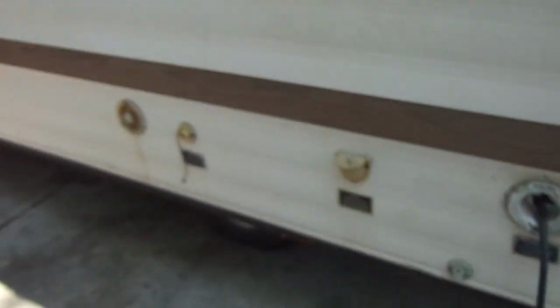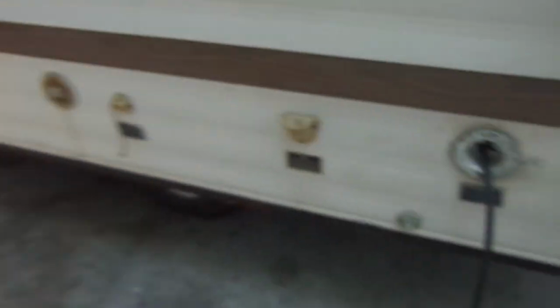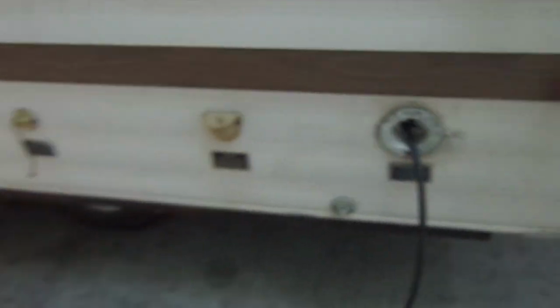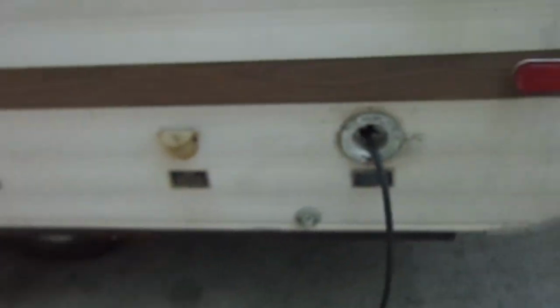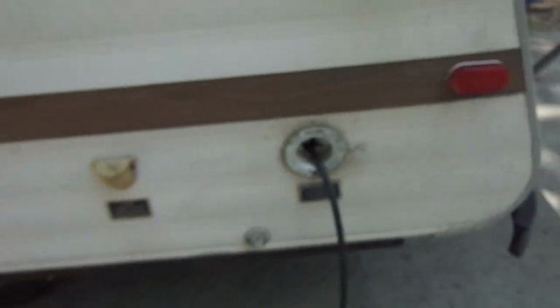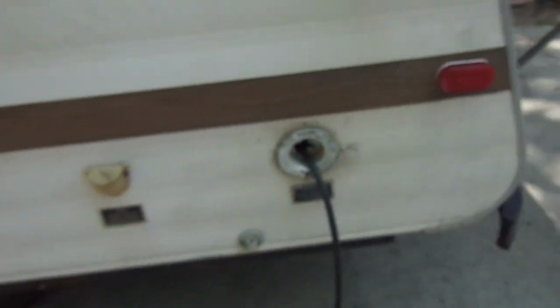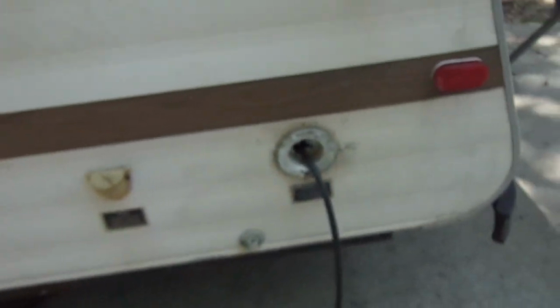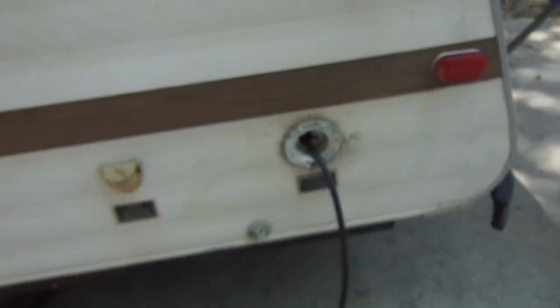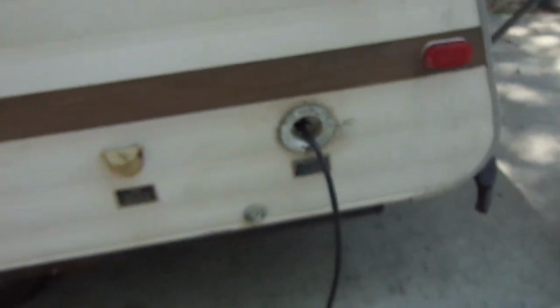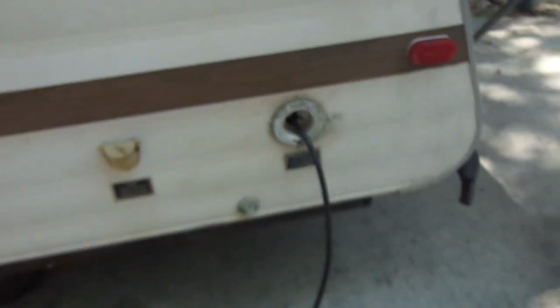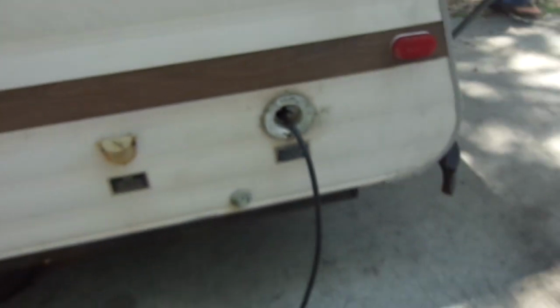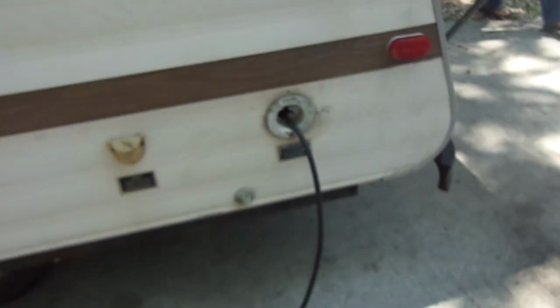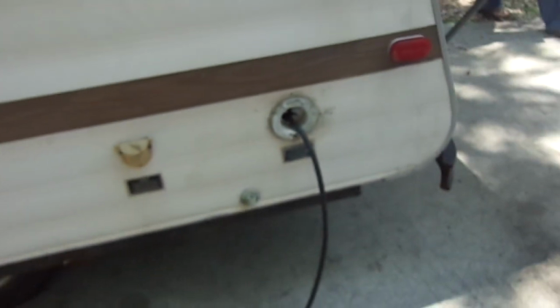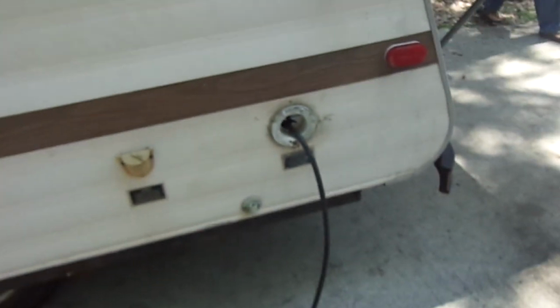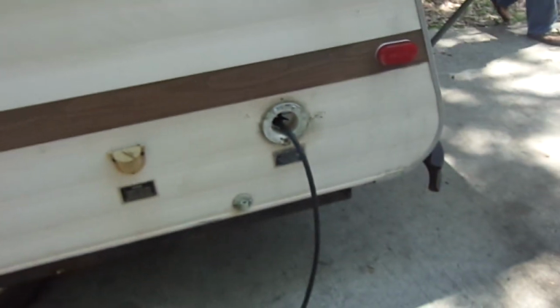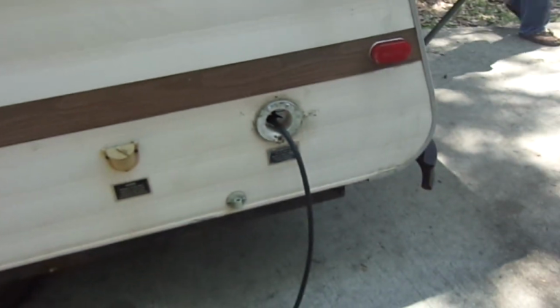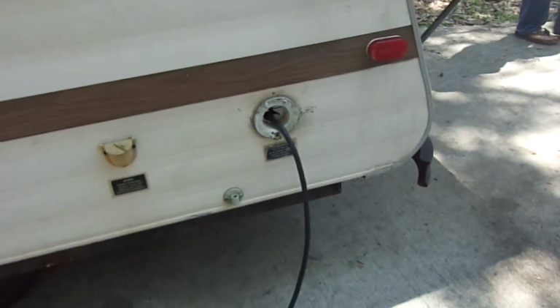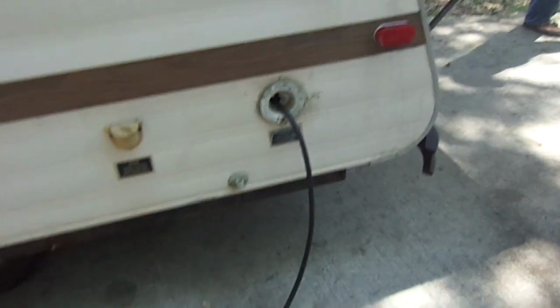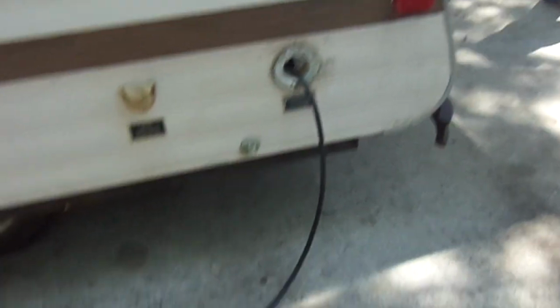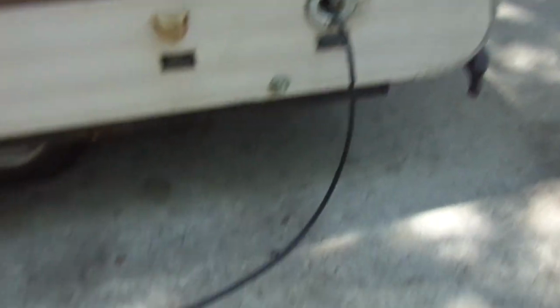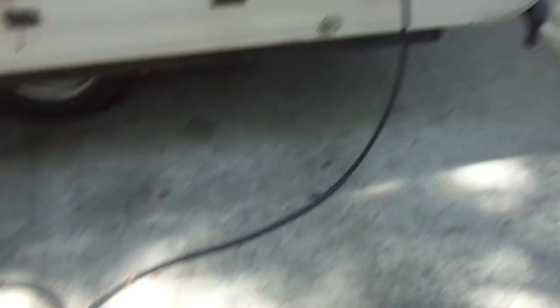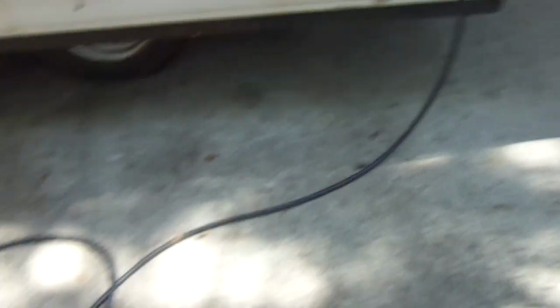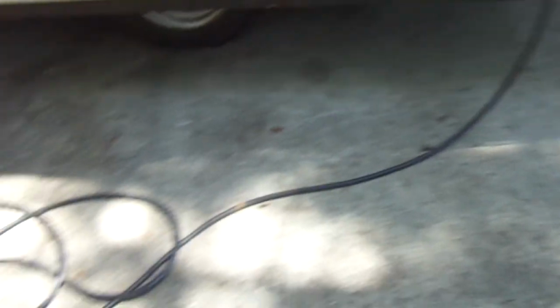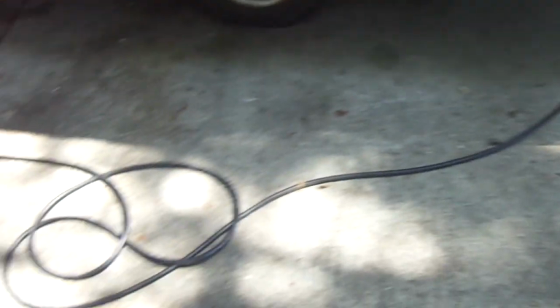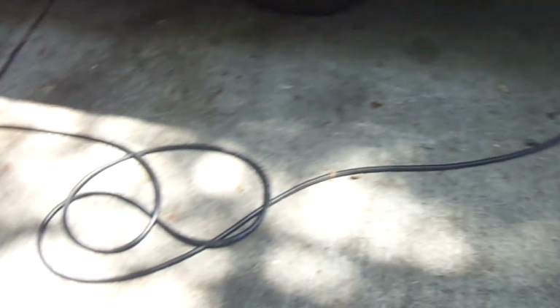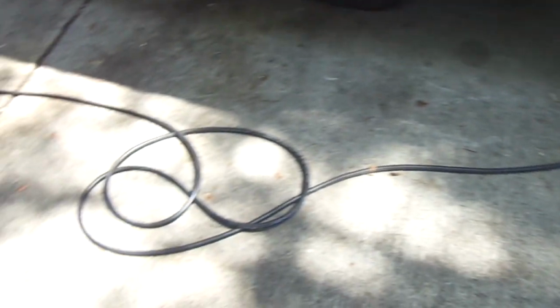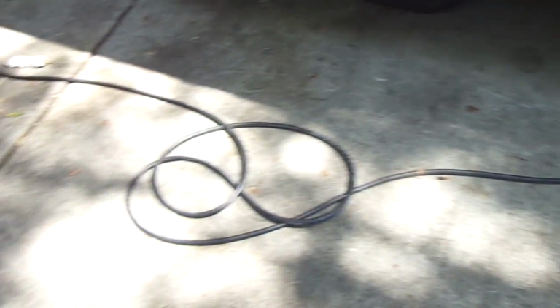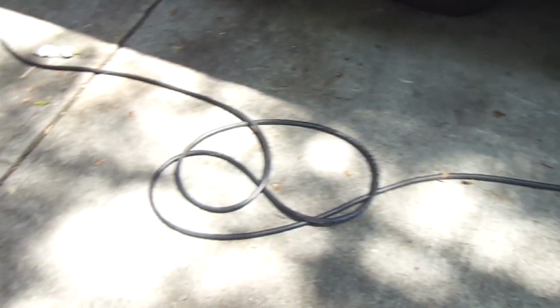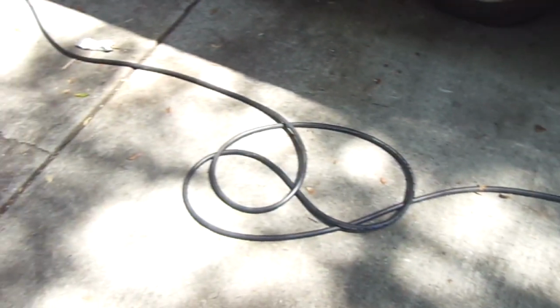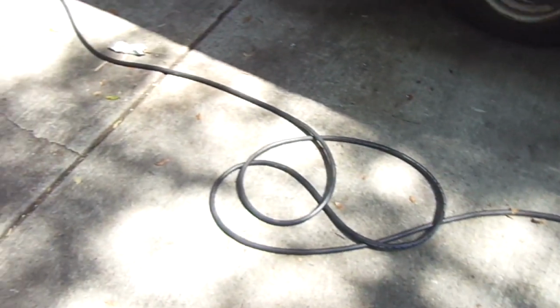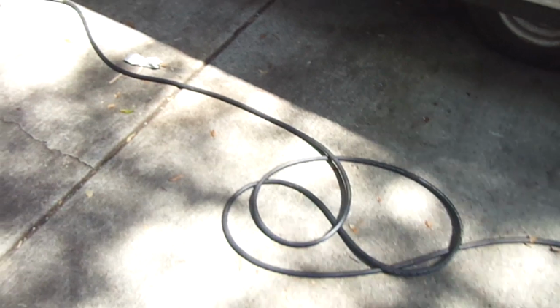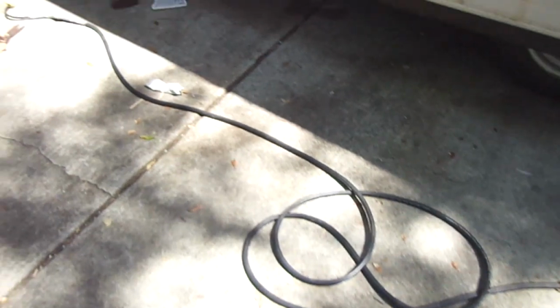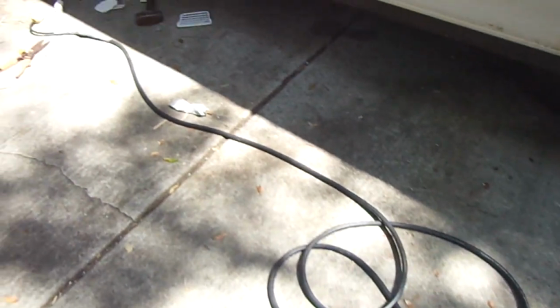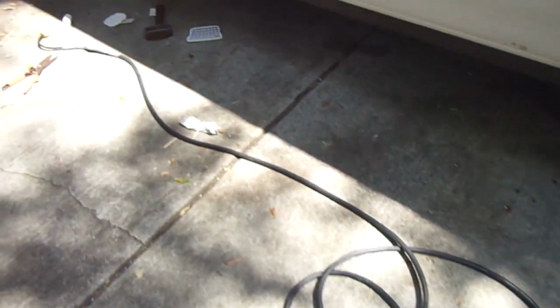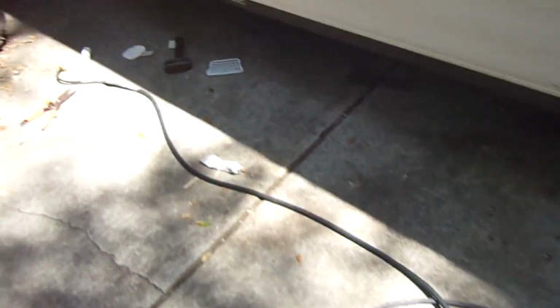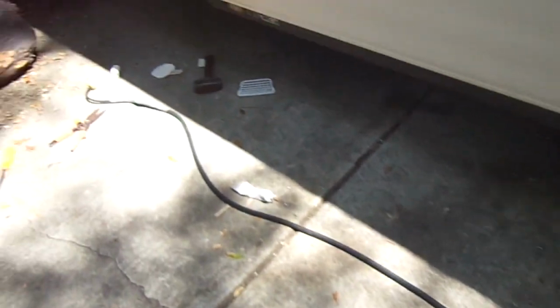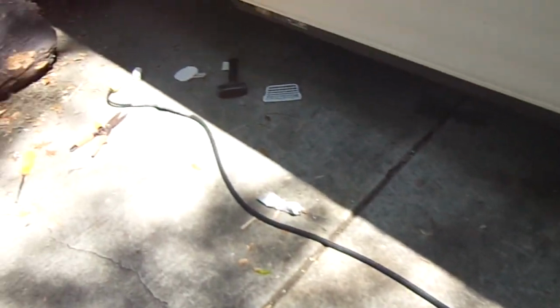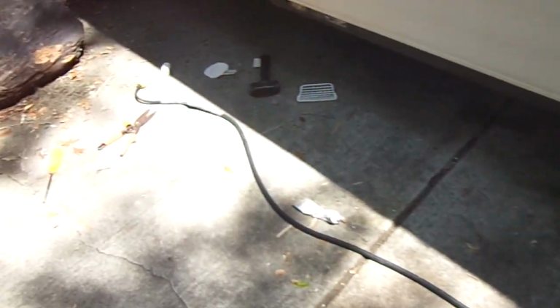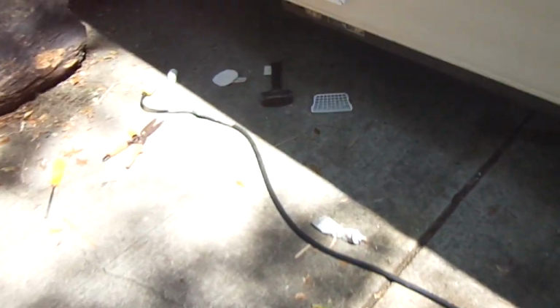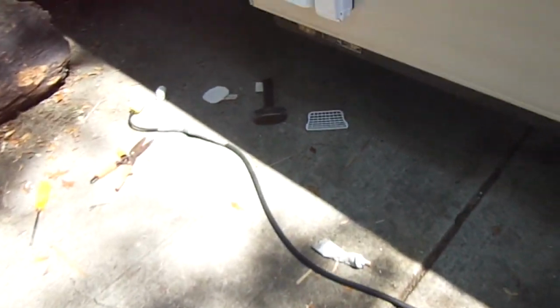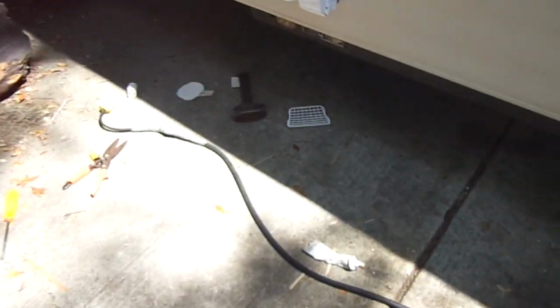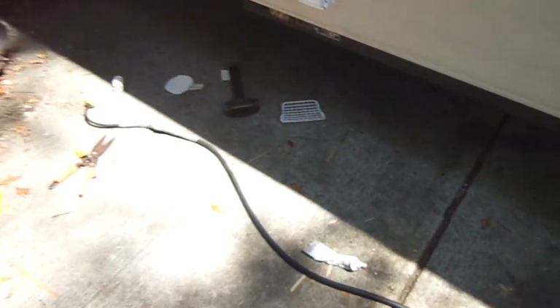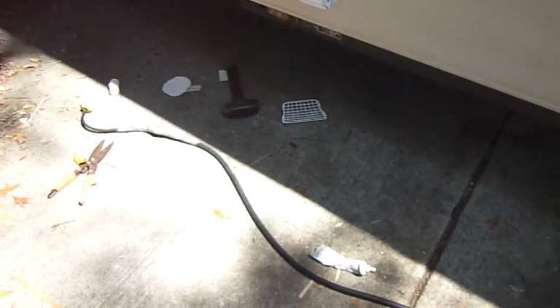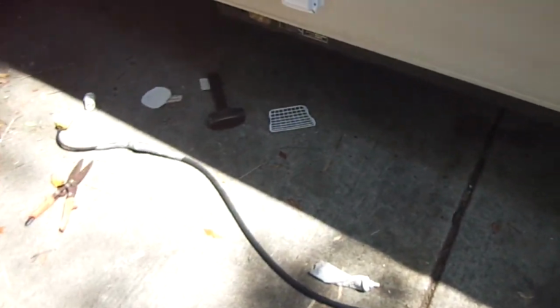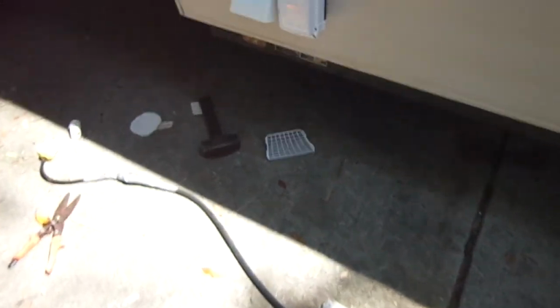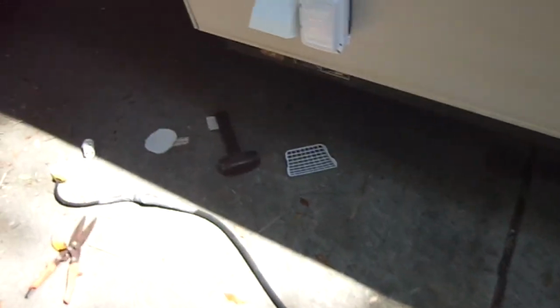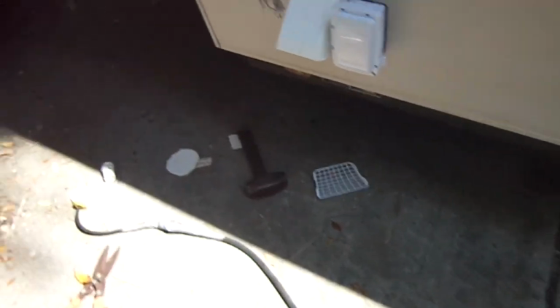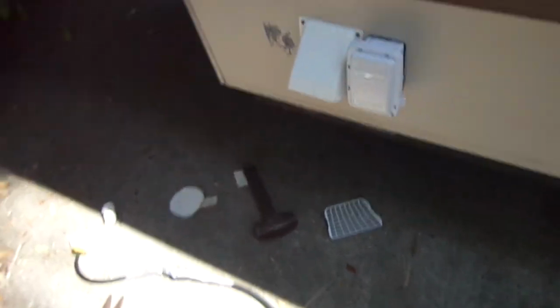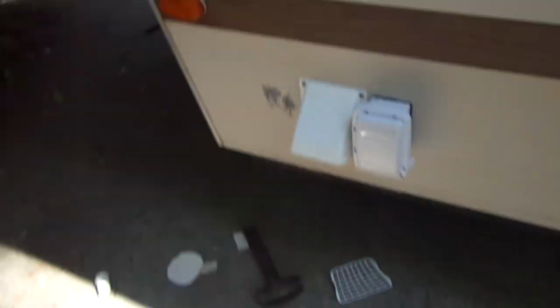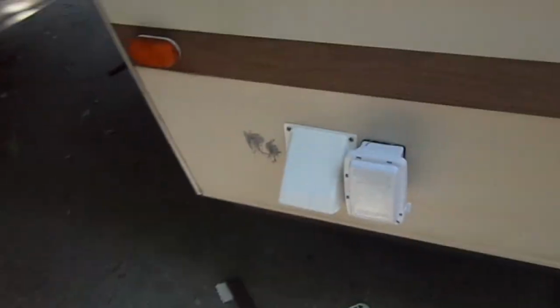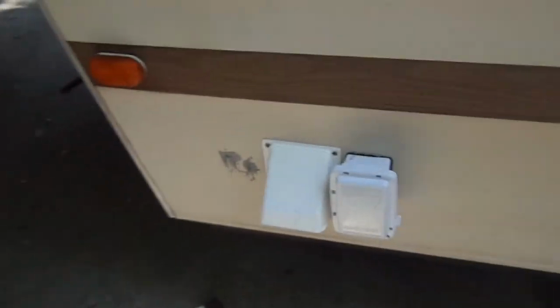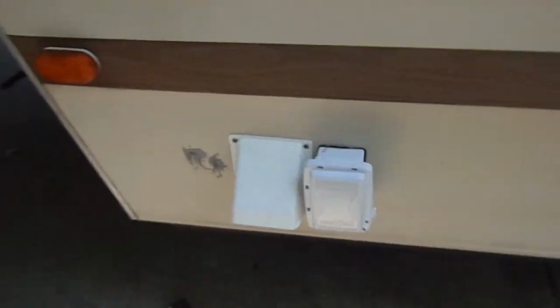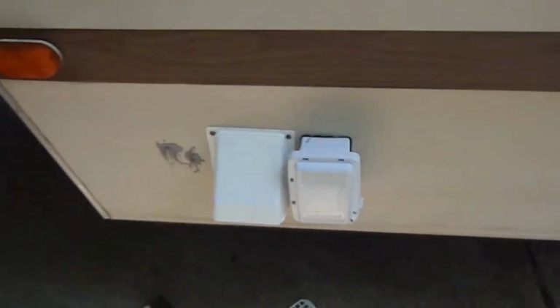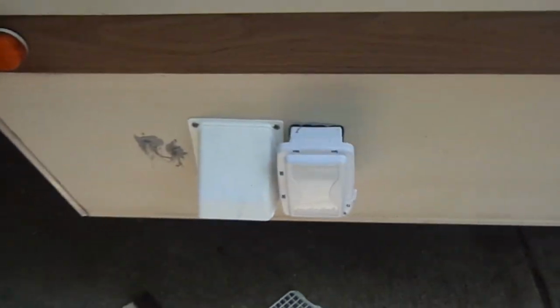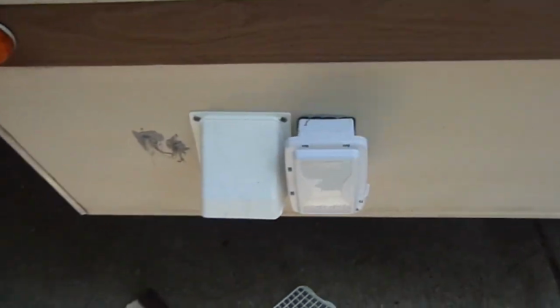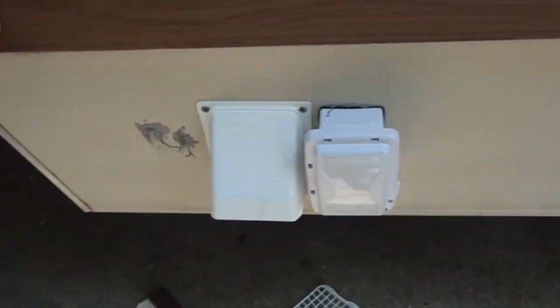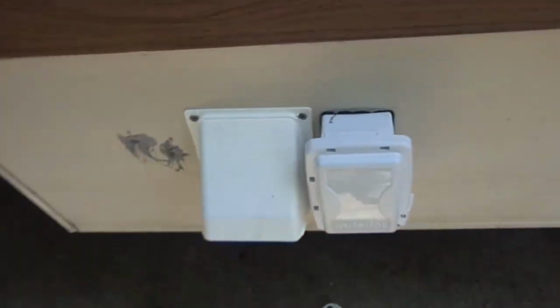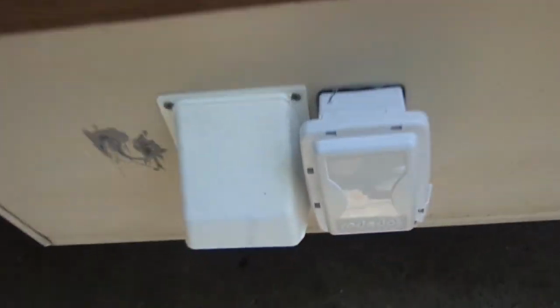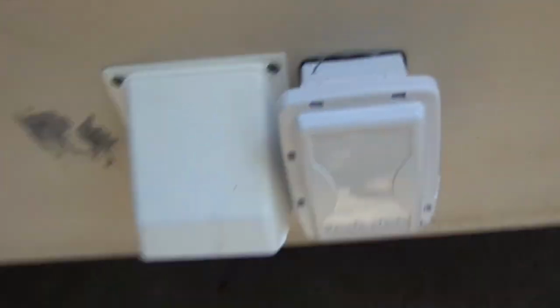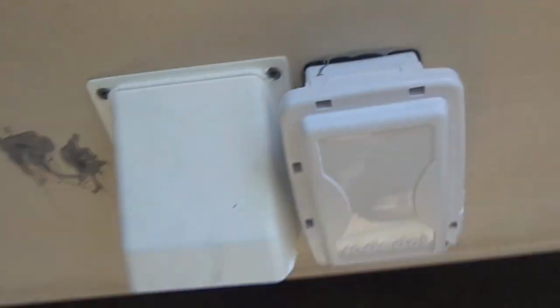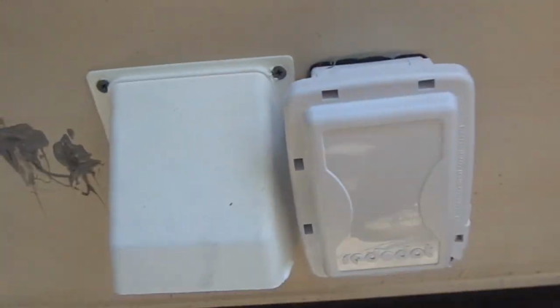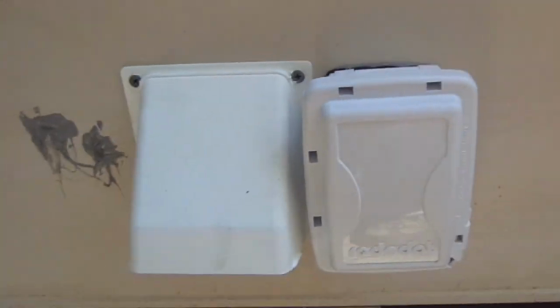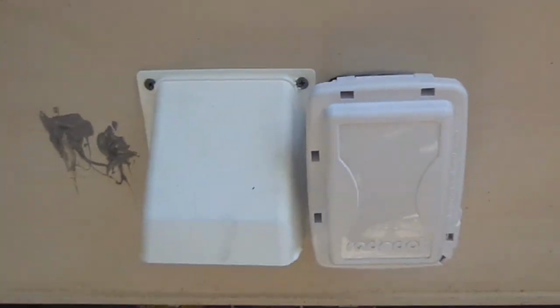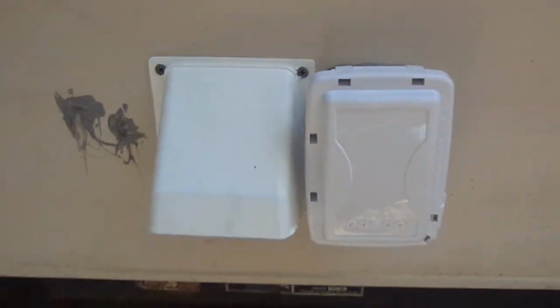So you've got your cord that comes out the side of the camper — you can plug that into any power source. Here's the vent and outside outlets.